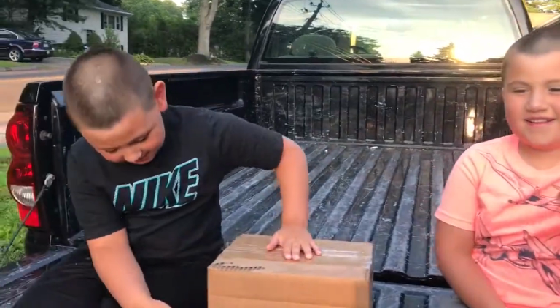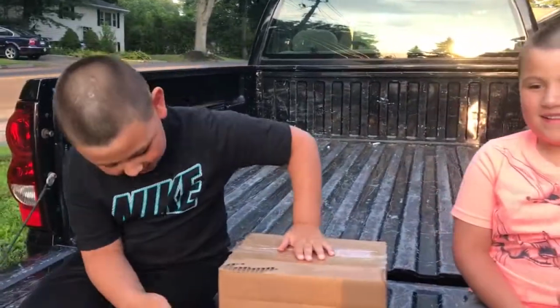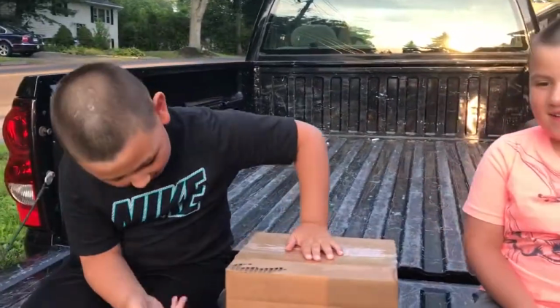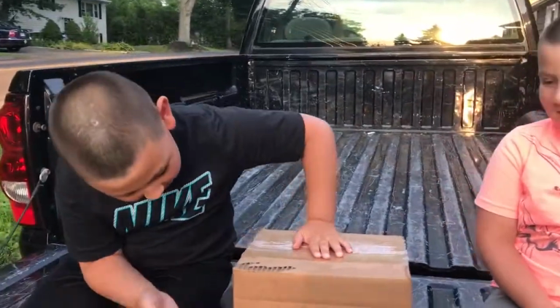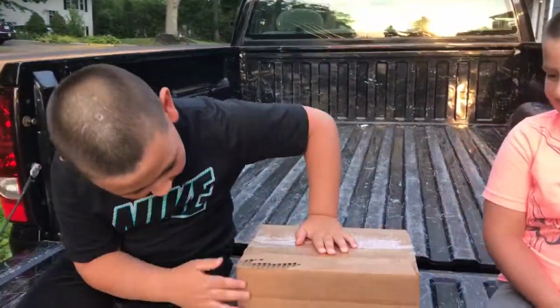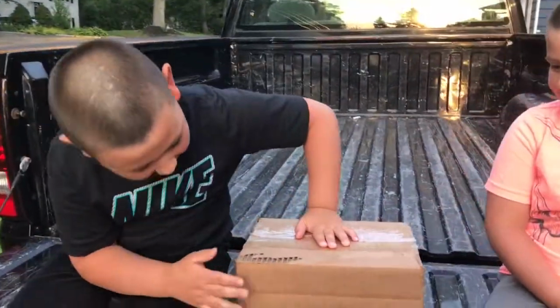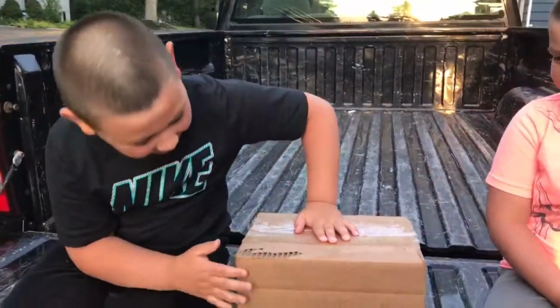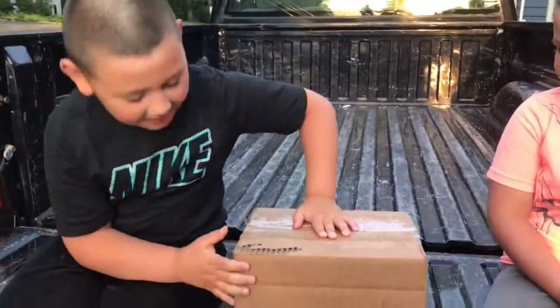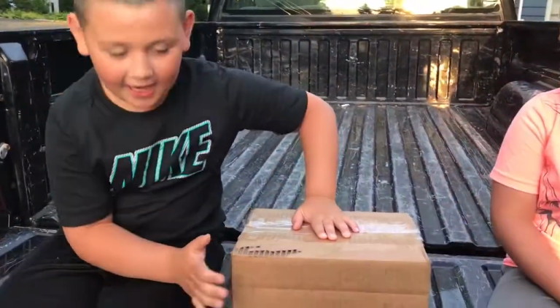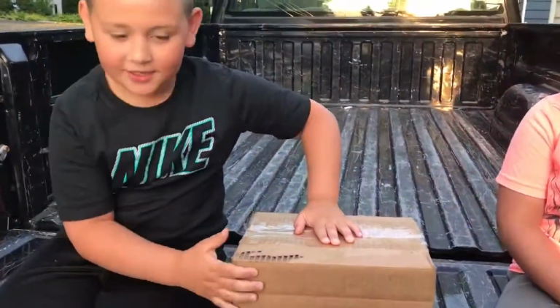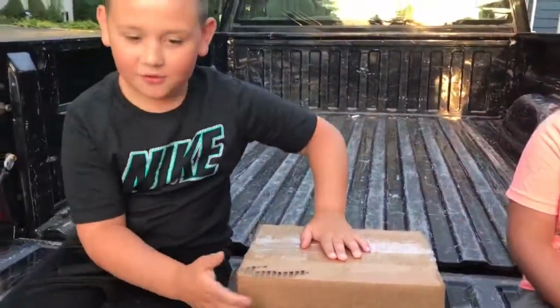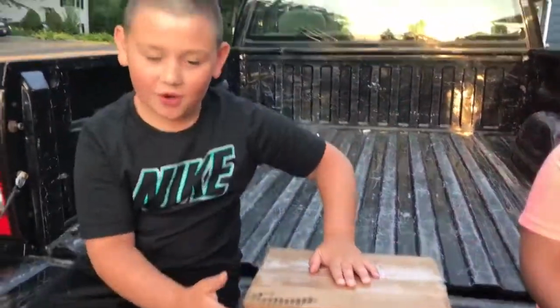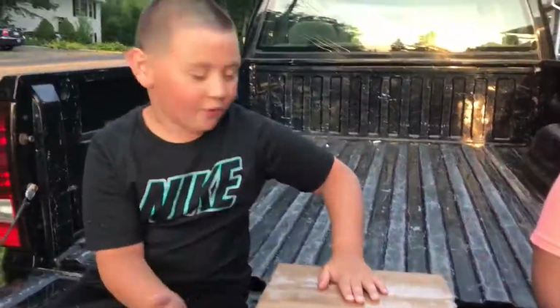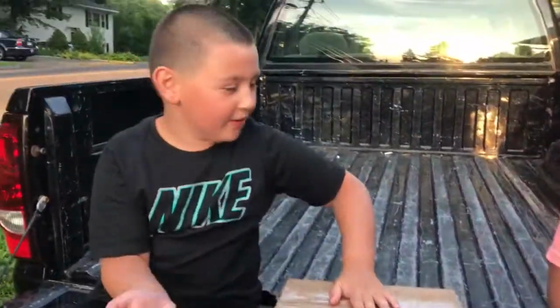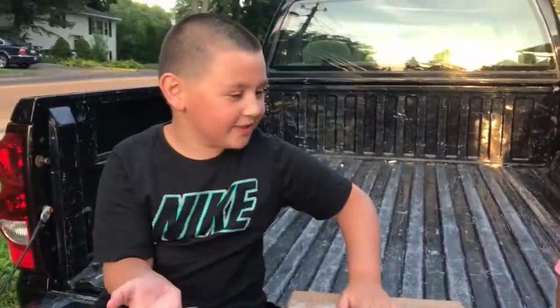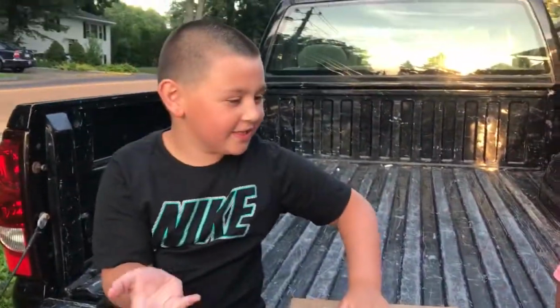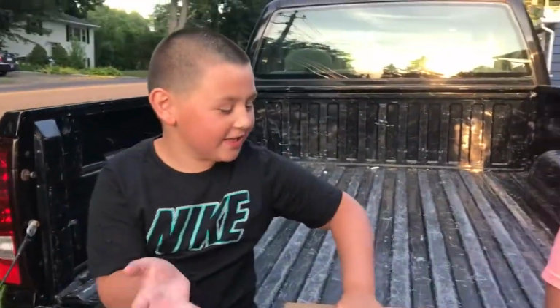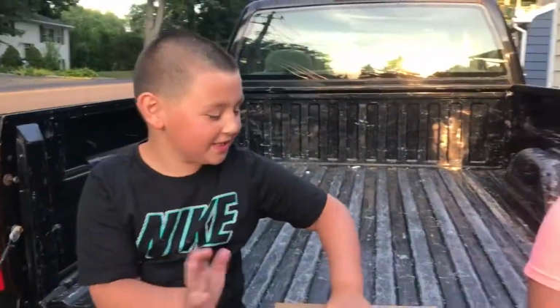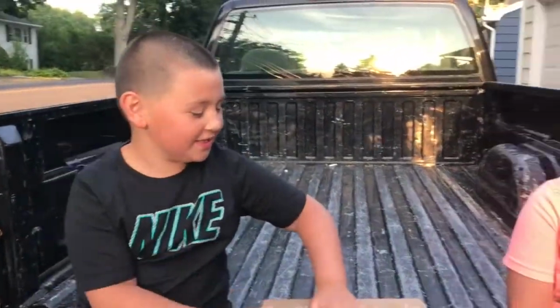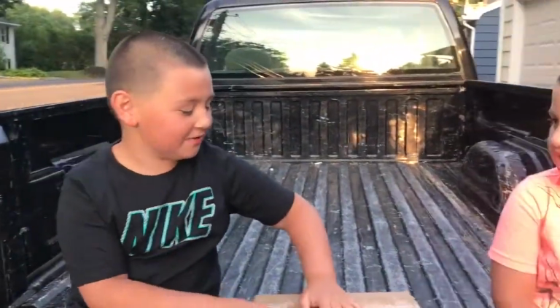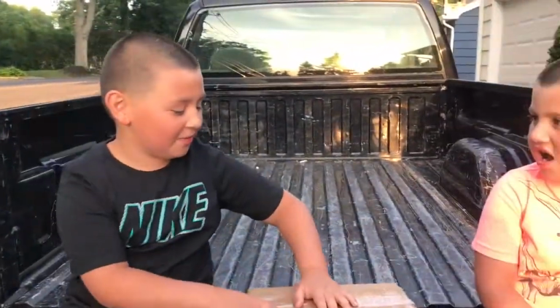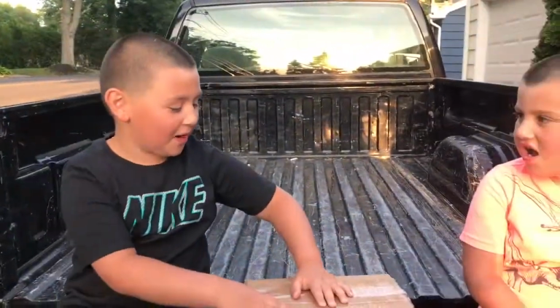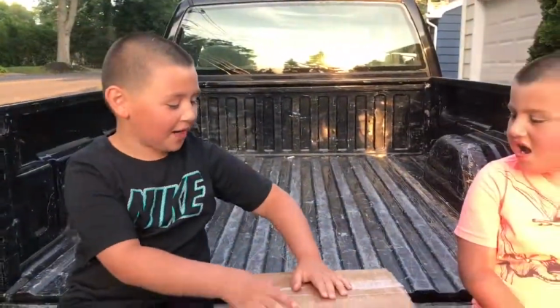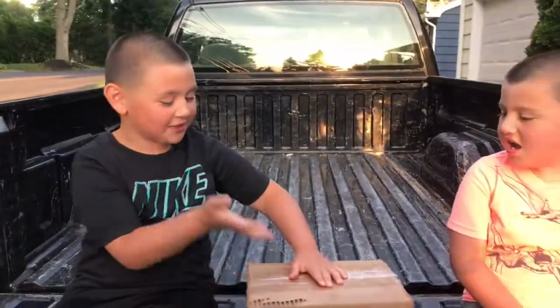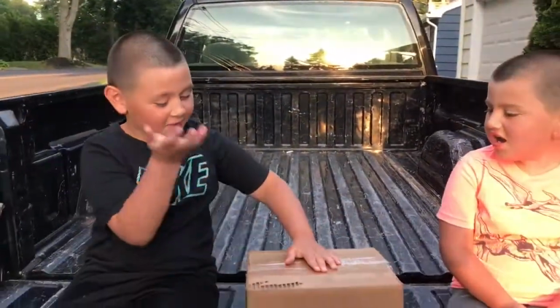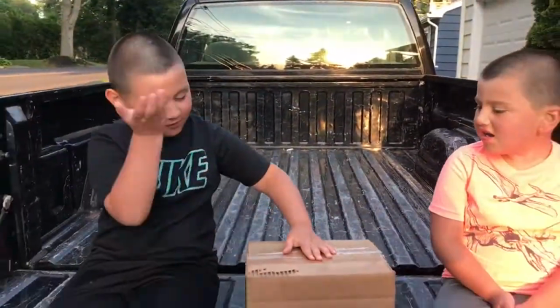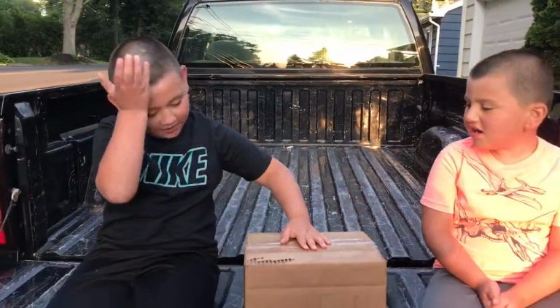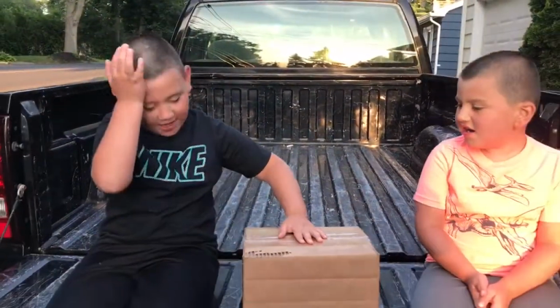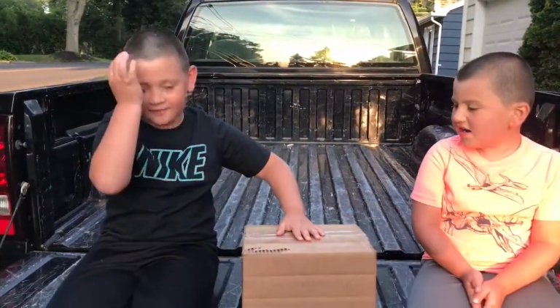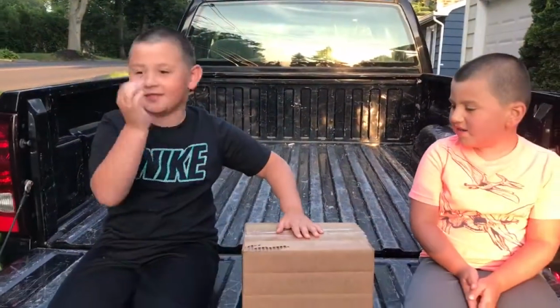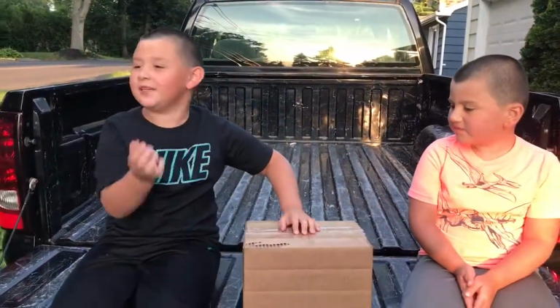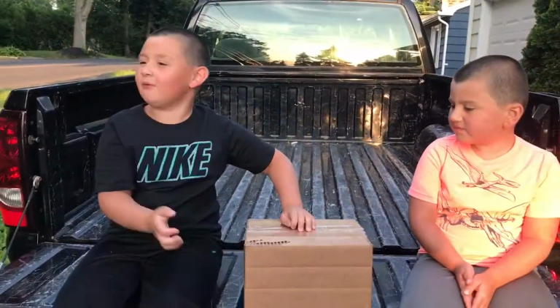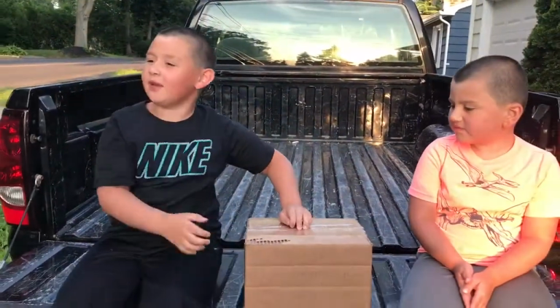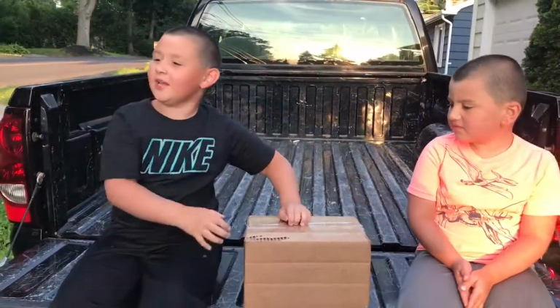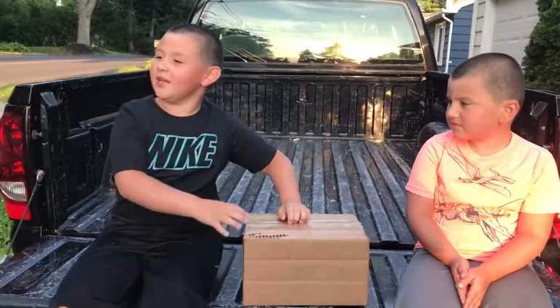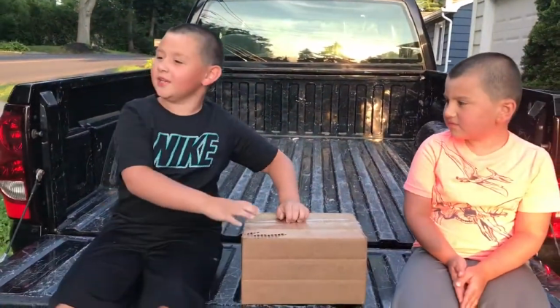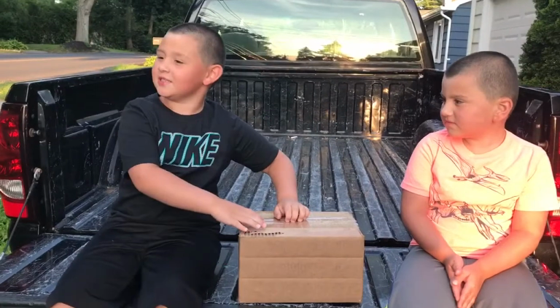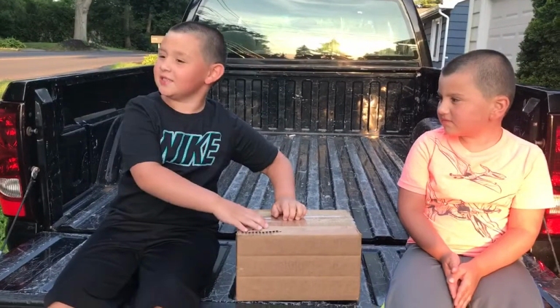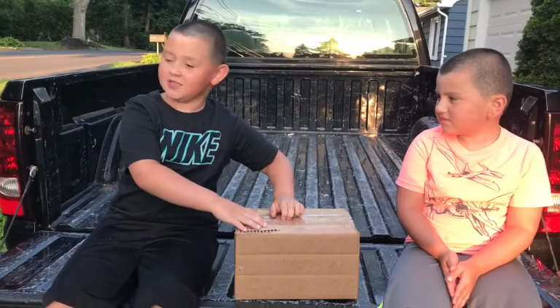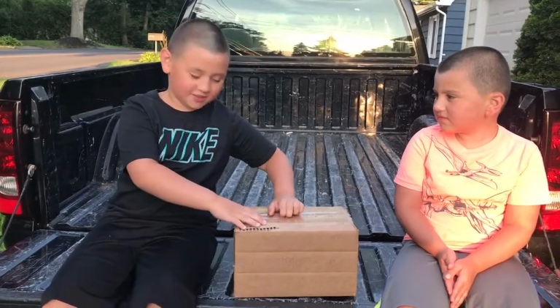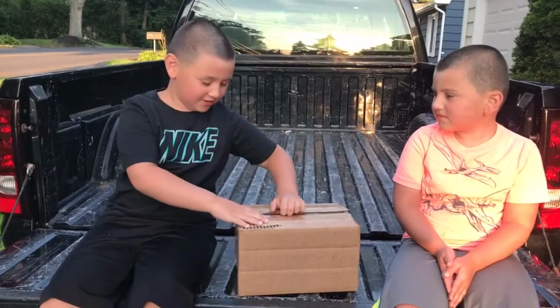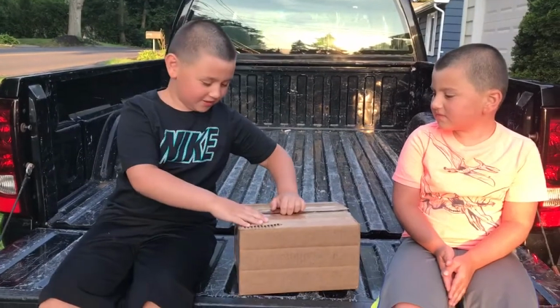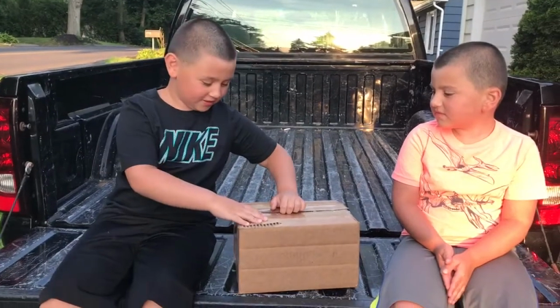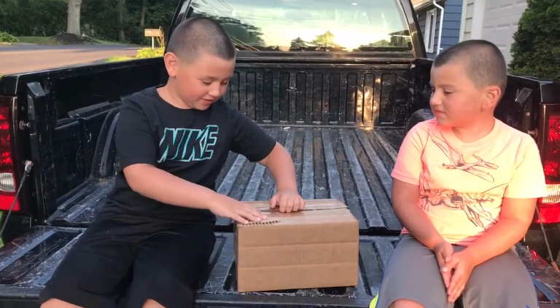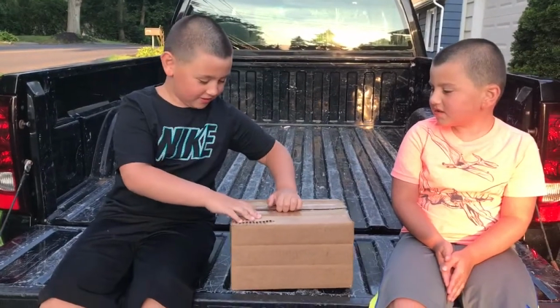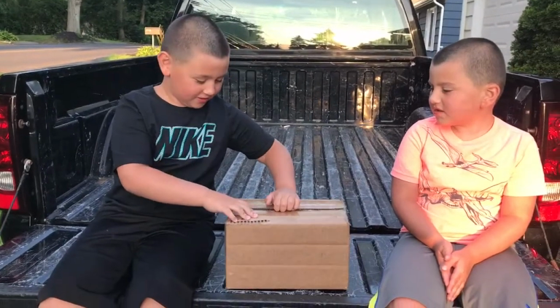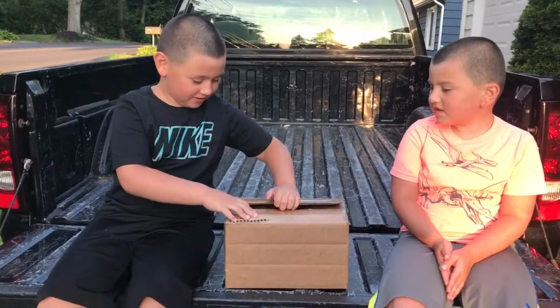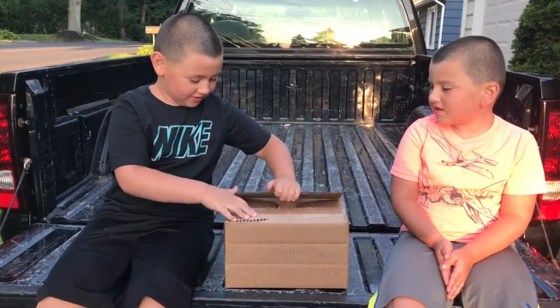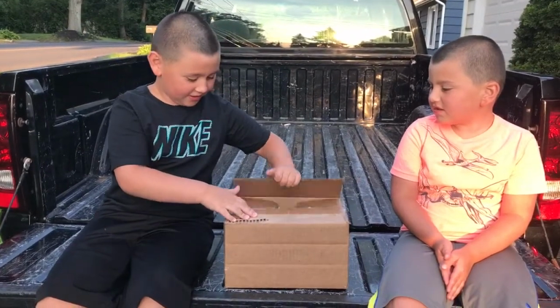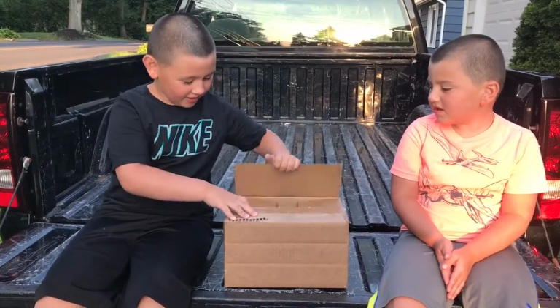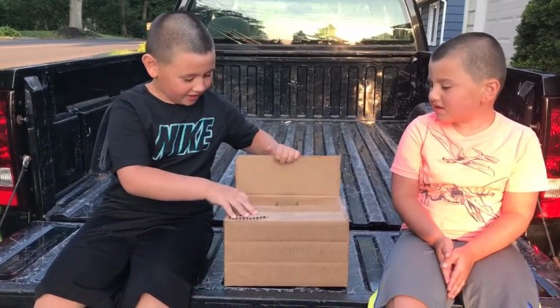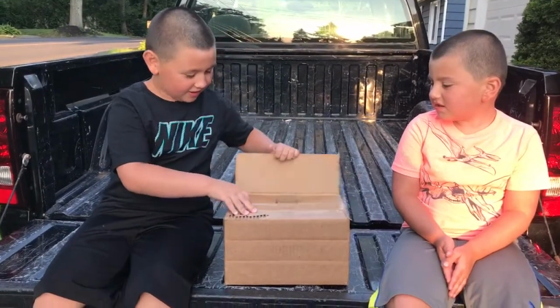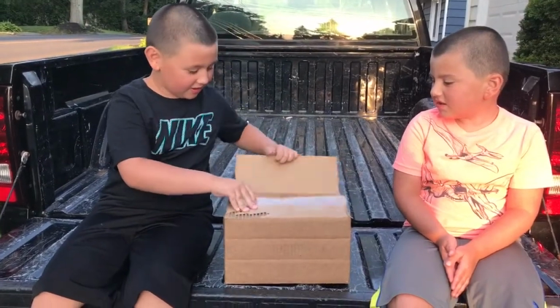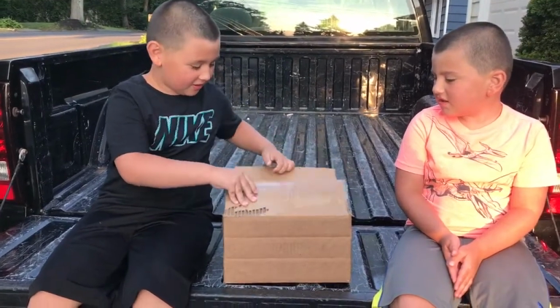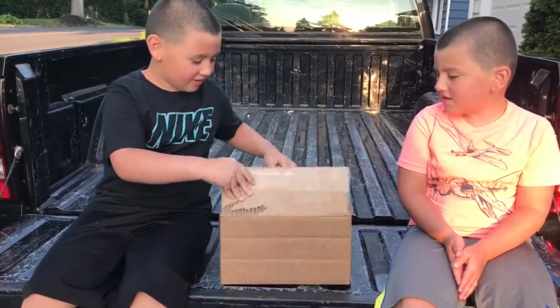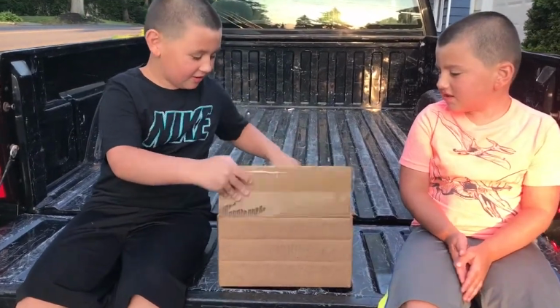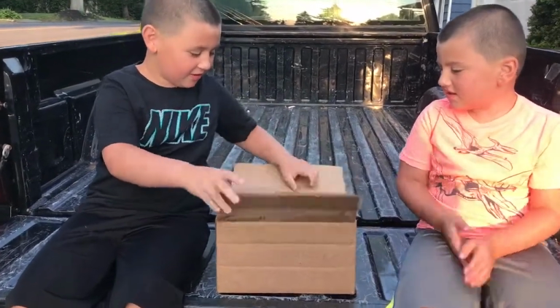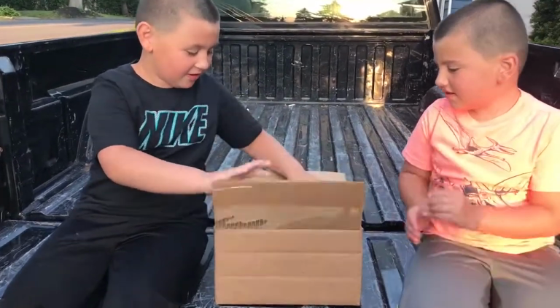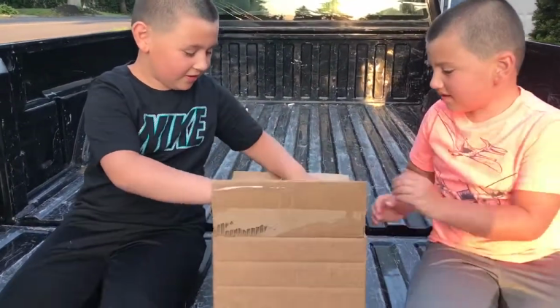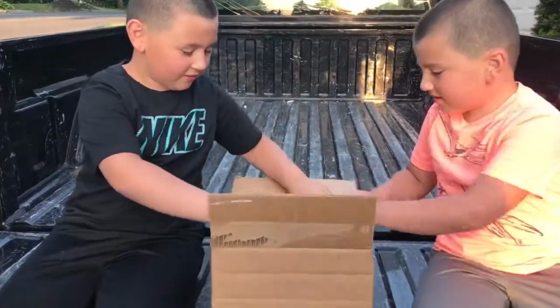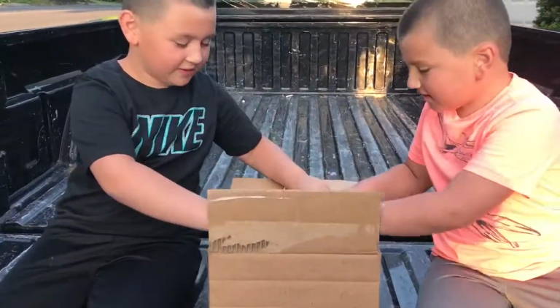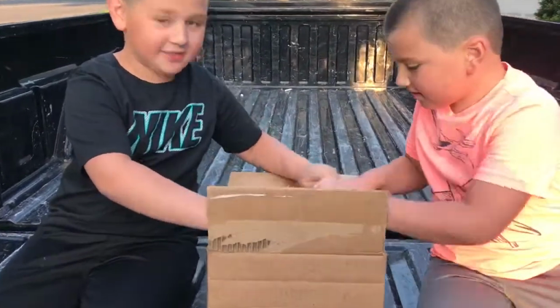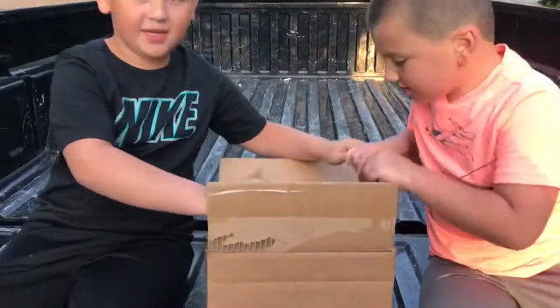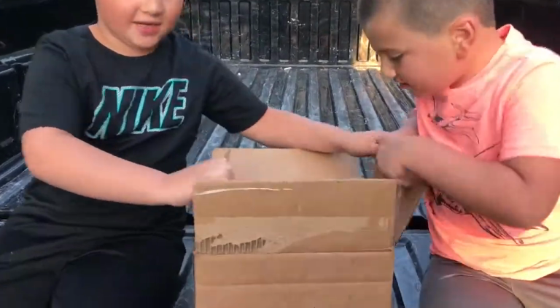Today, you guys, I don't know what's in the secret box, but we're going to have to see what it is. It's an unboxing video. This got sent to us.